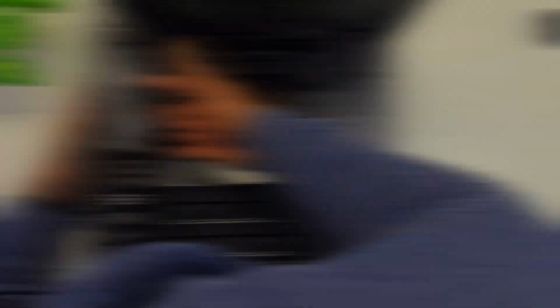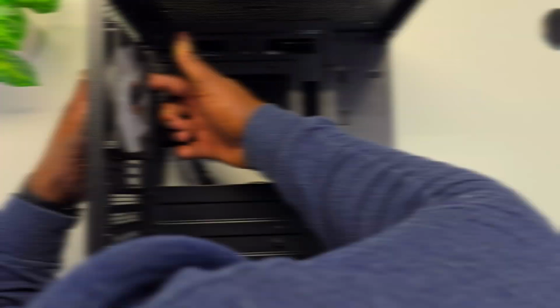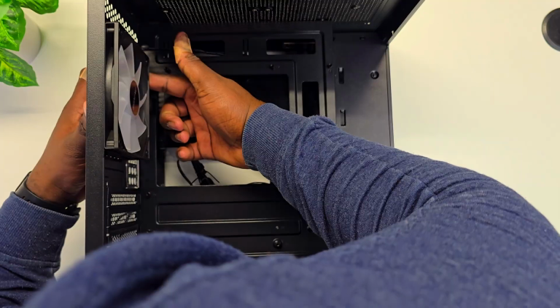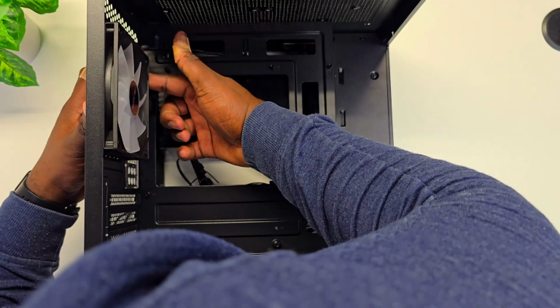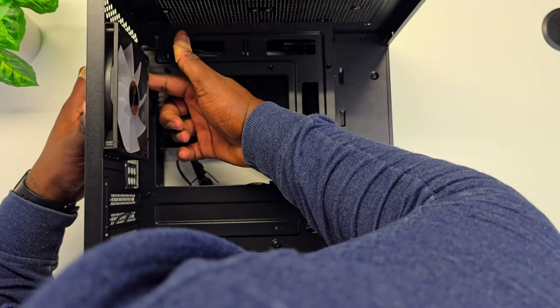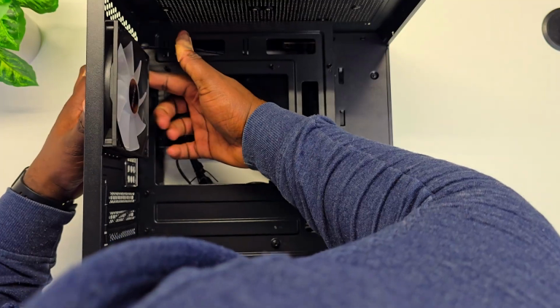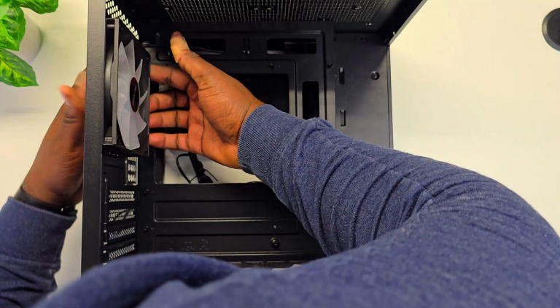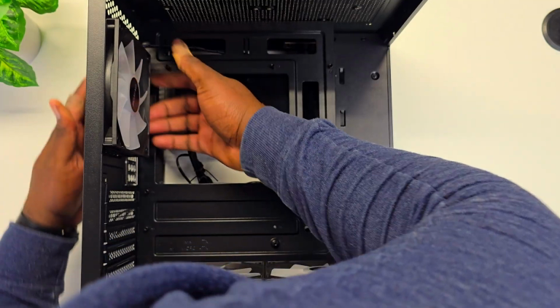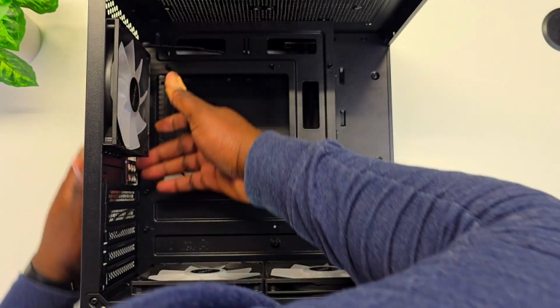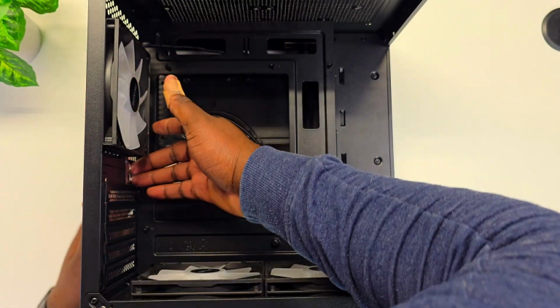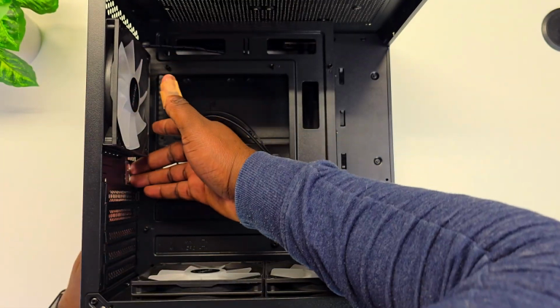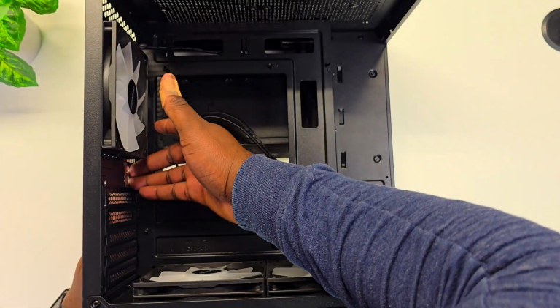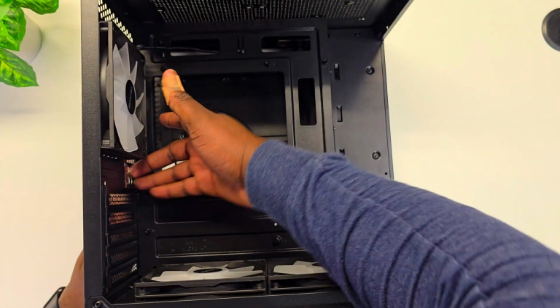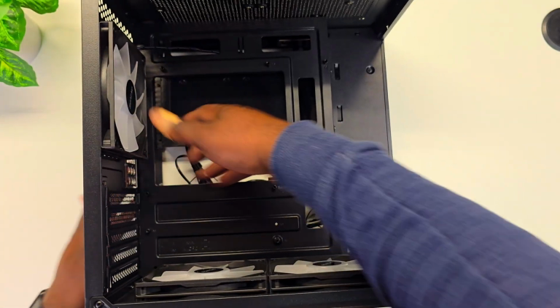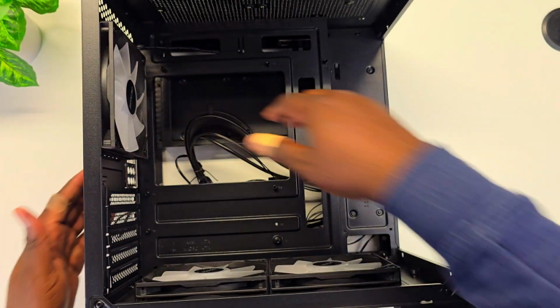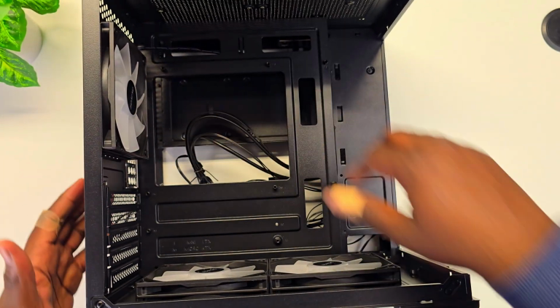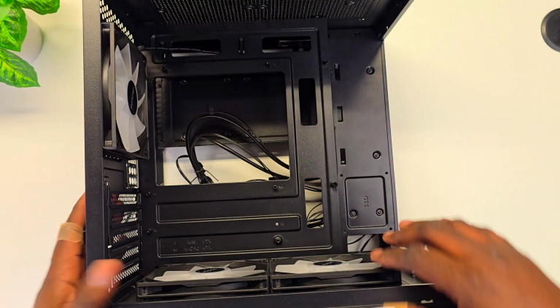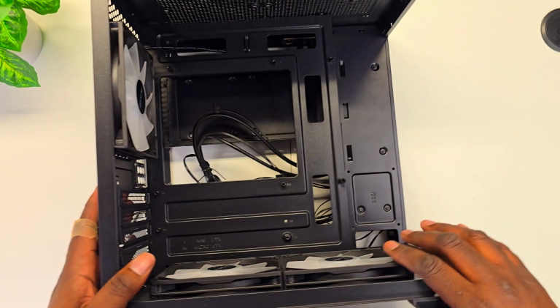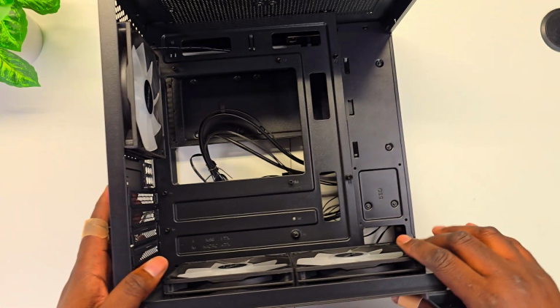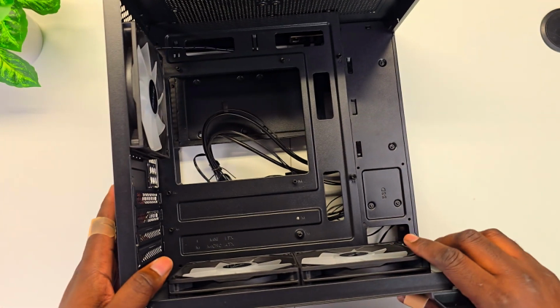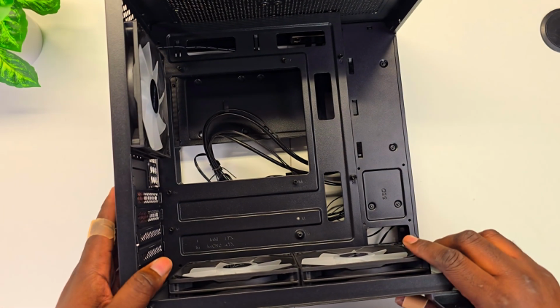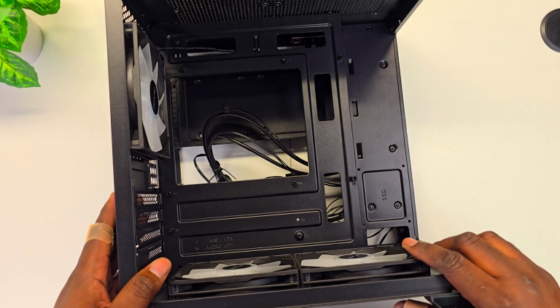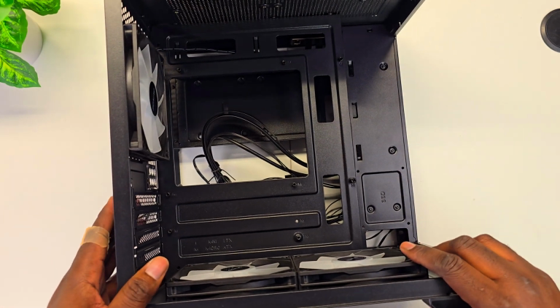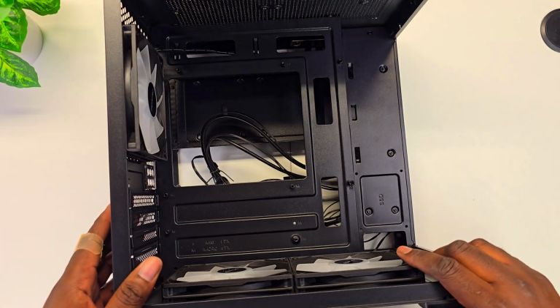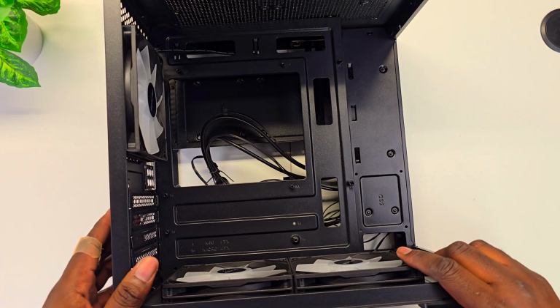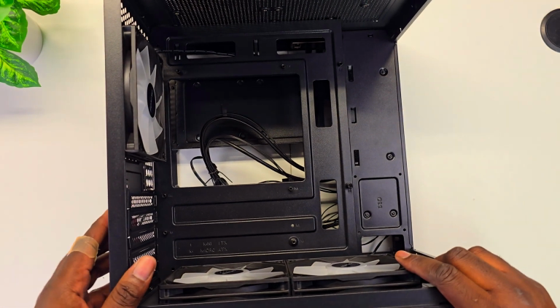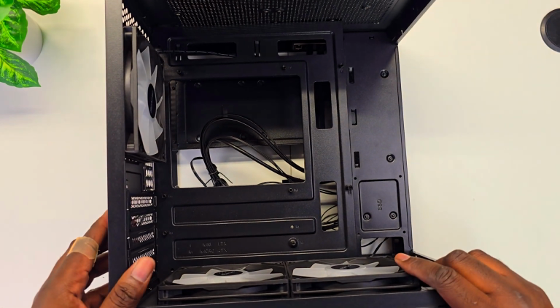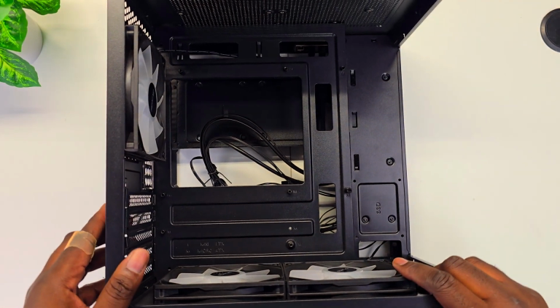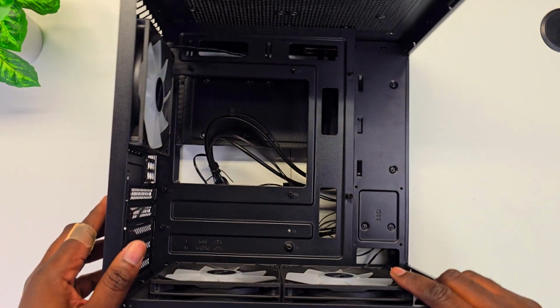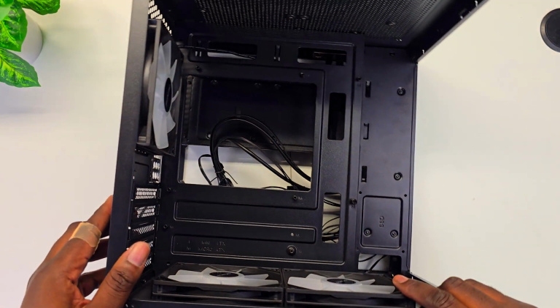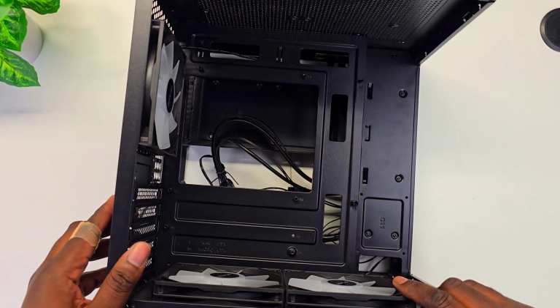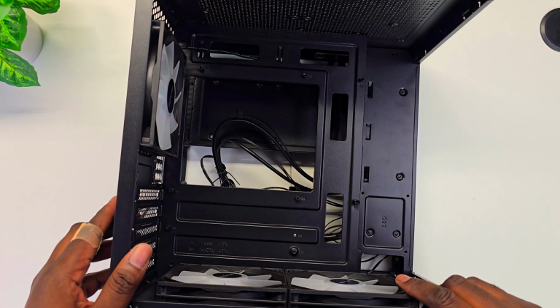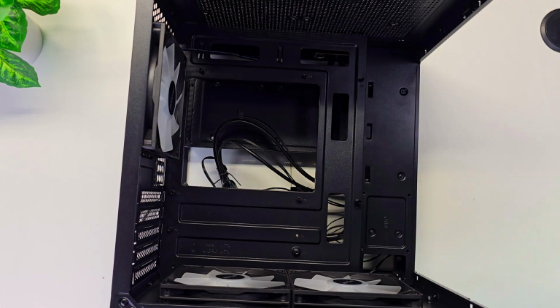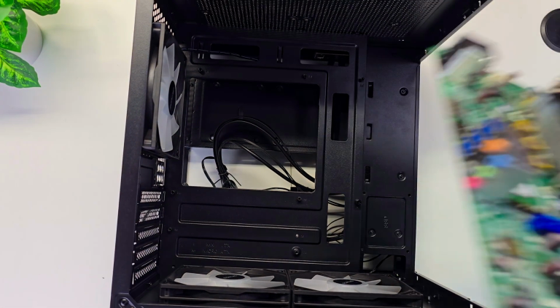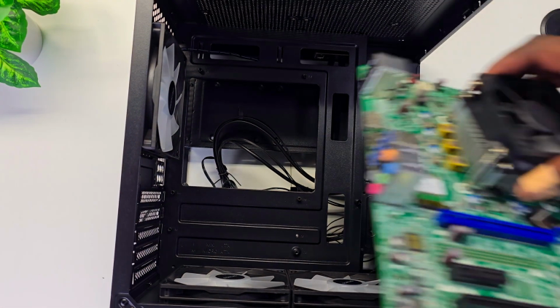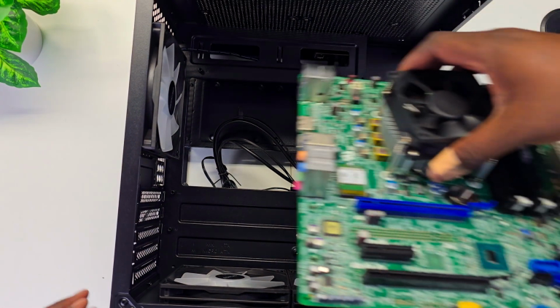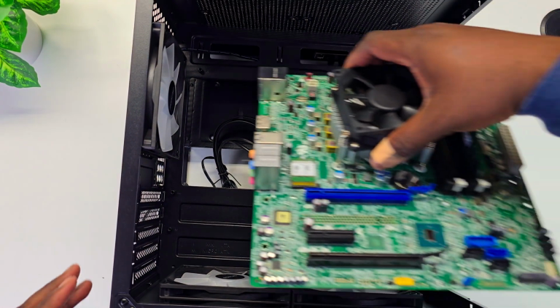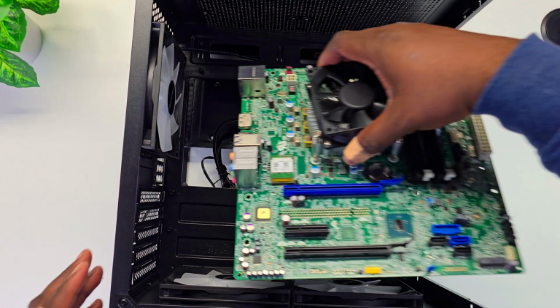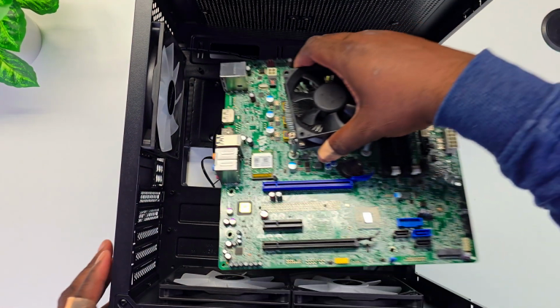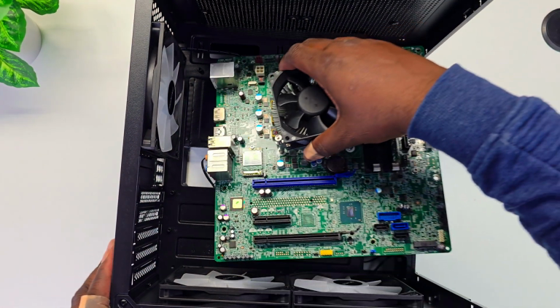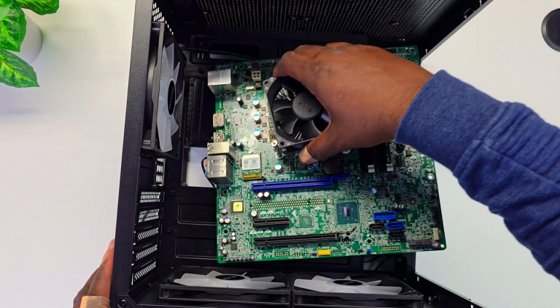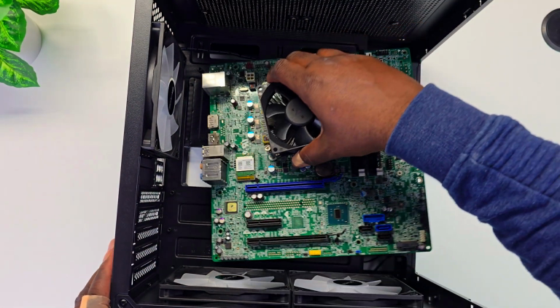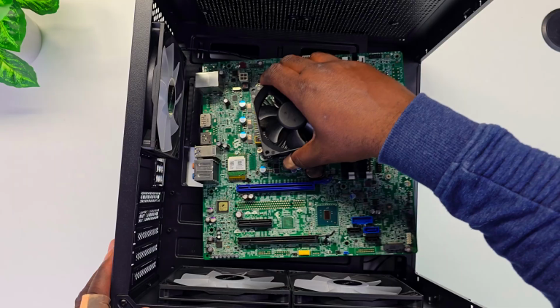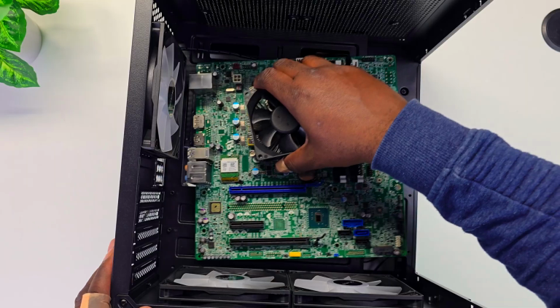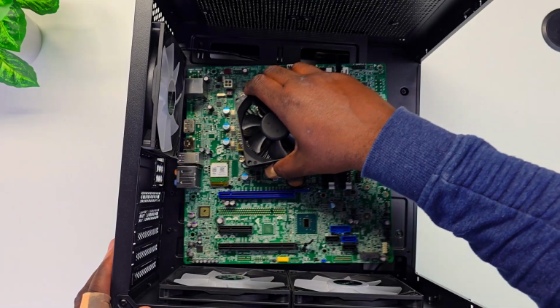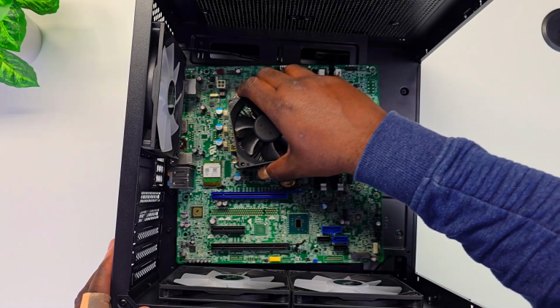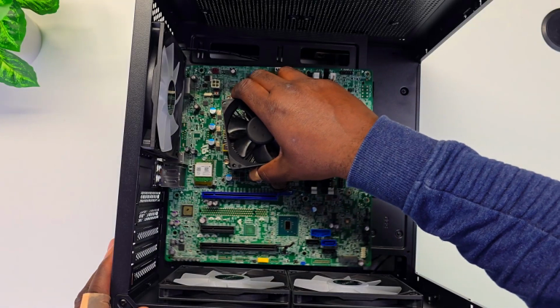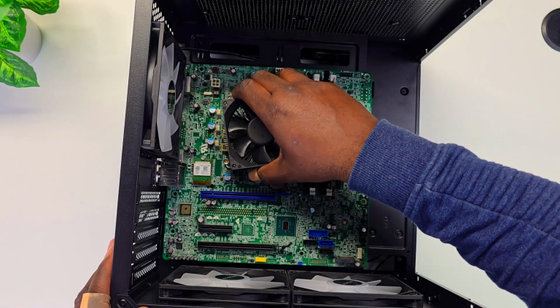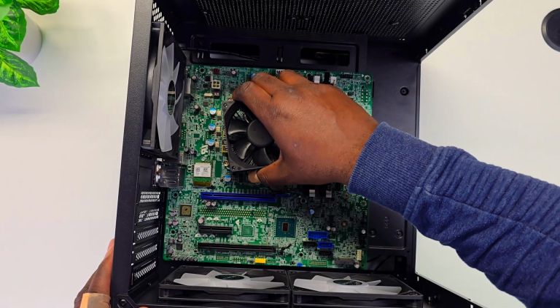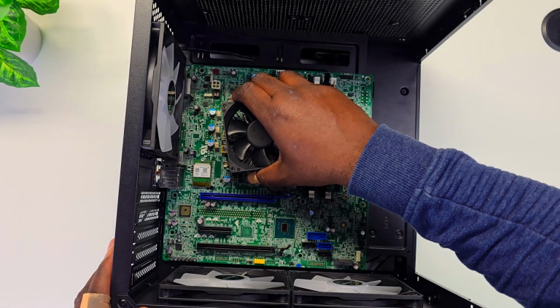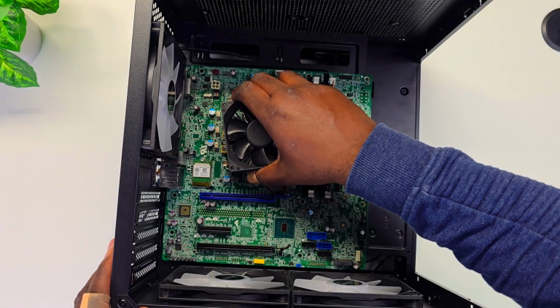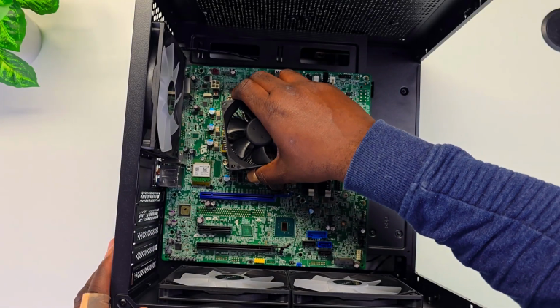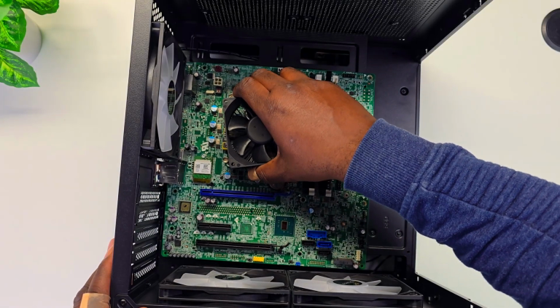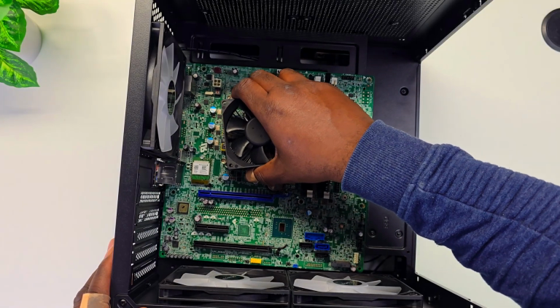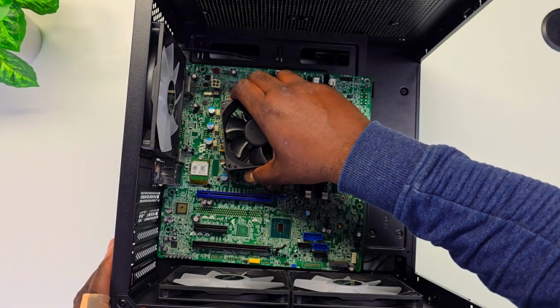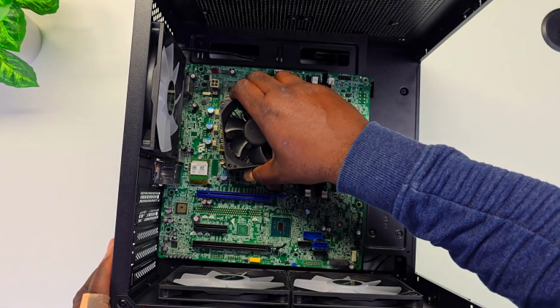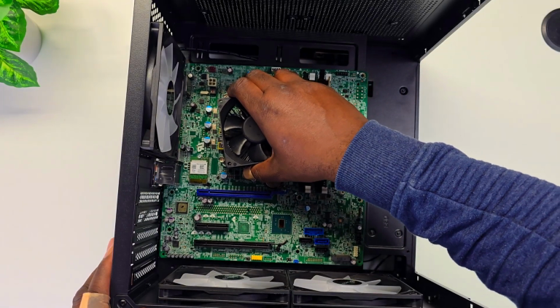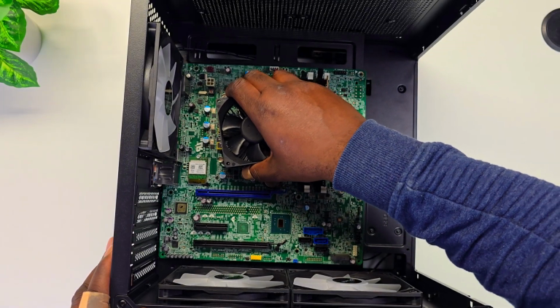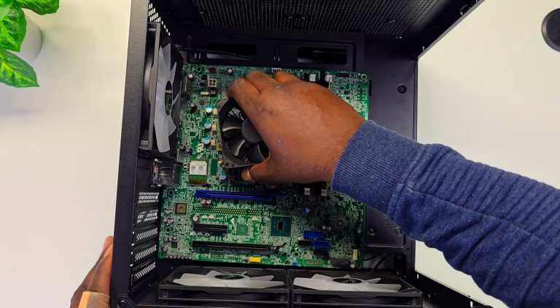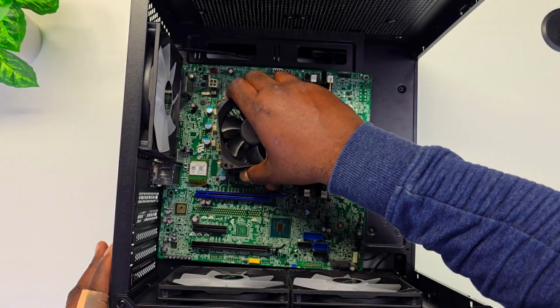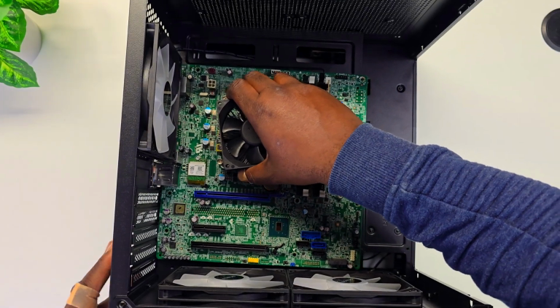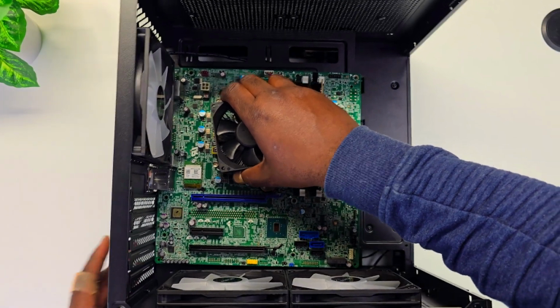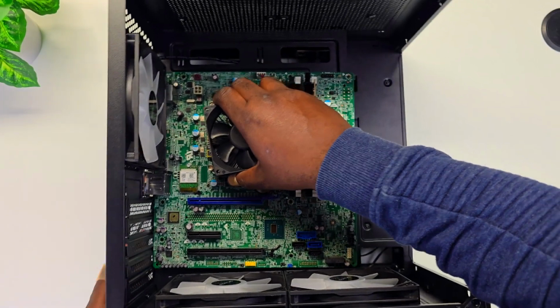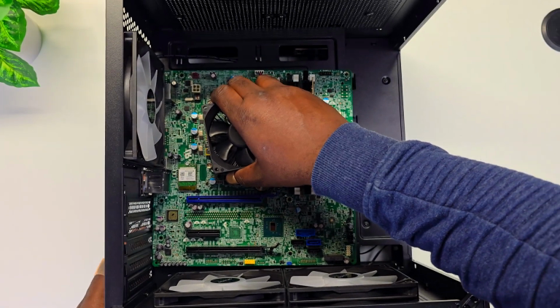Make sure to change the thermal paste, and don't forget to install the I/O shield first. If you are using an M.2 SSD, now is the best time to install it.